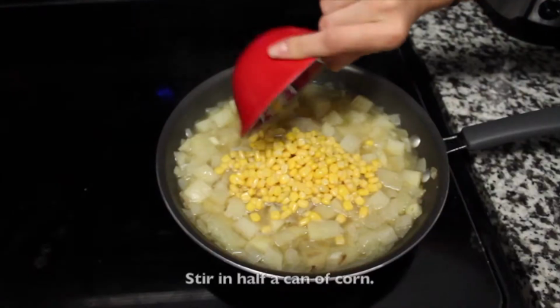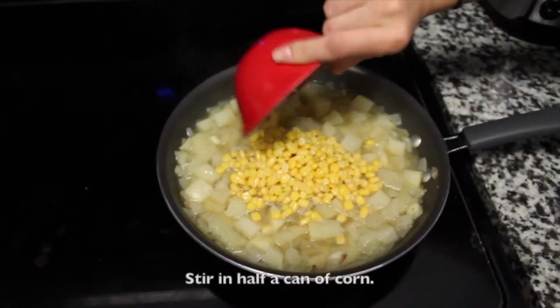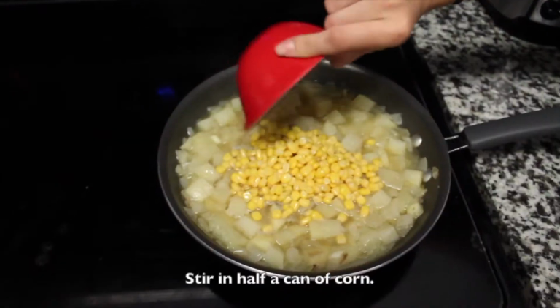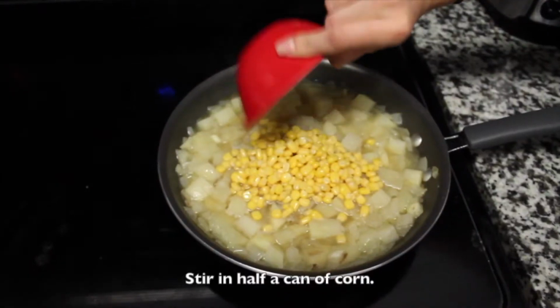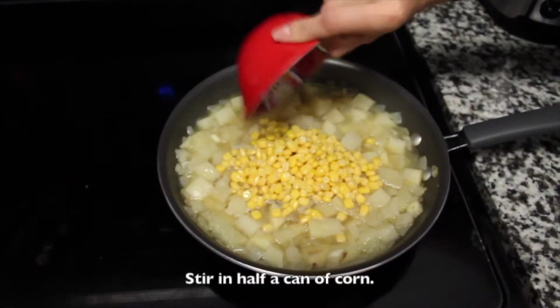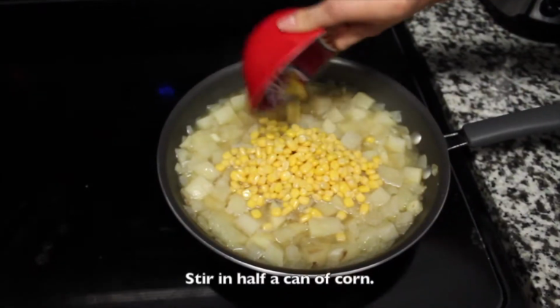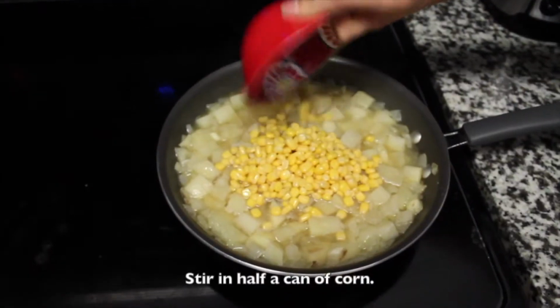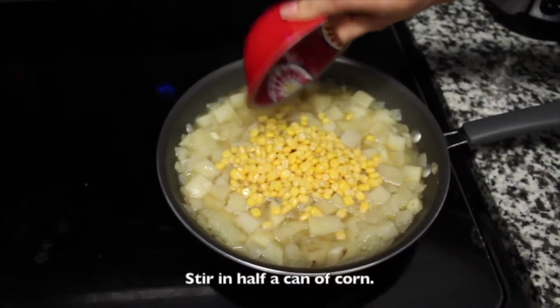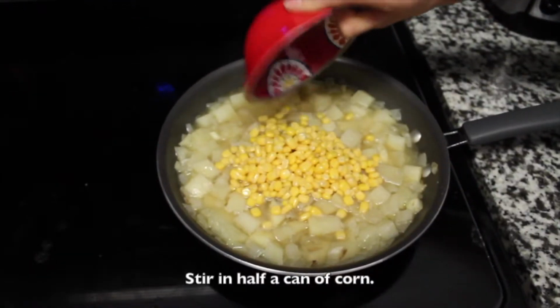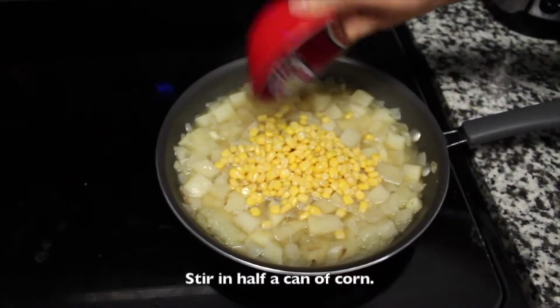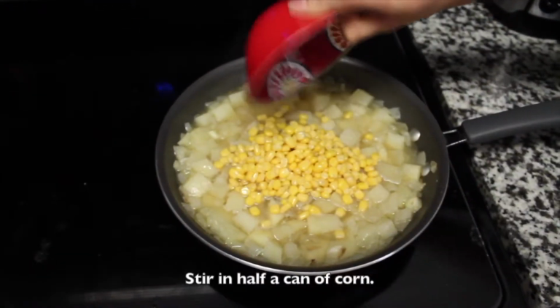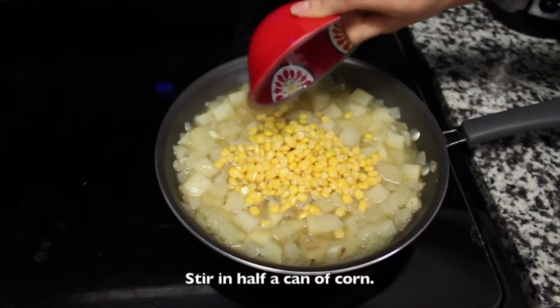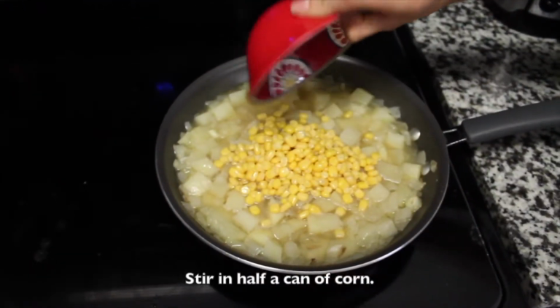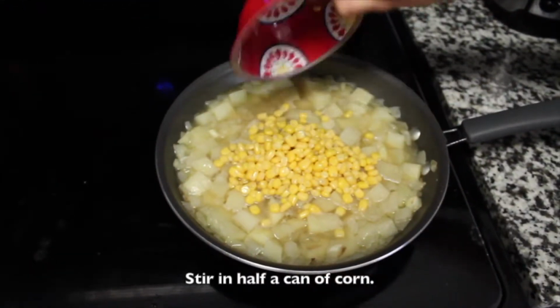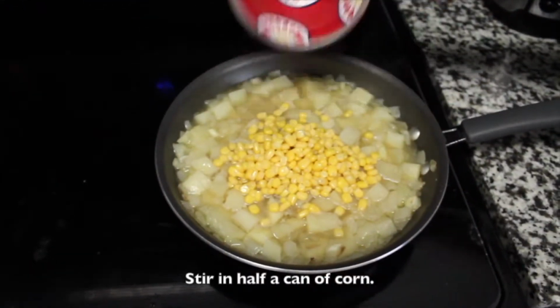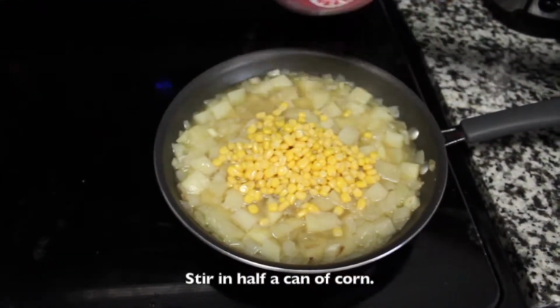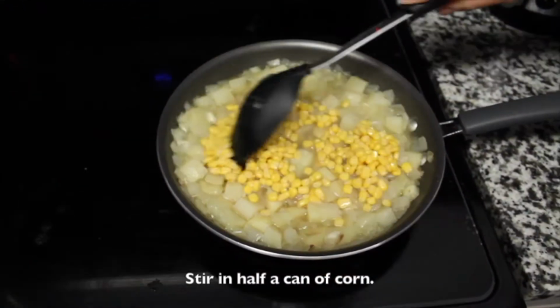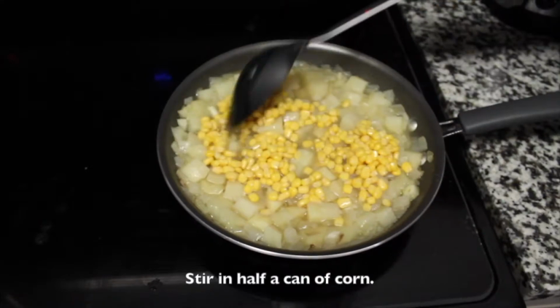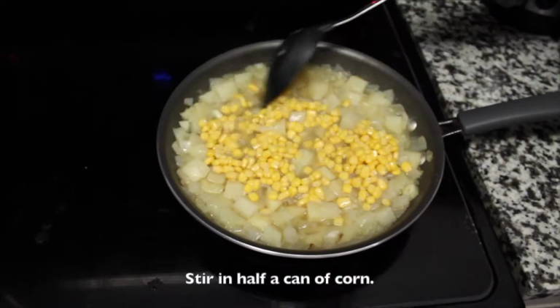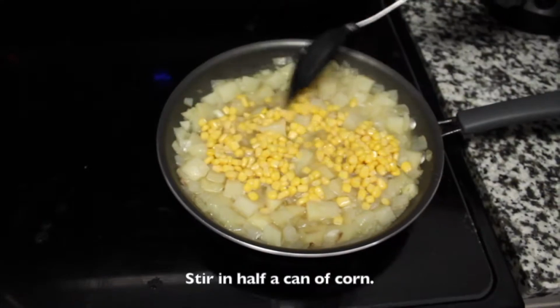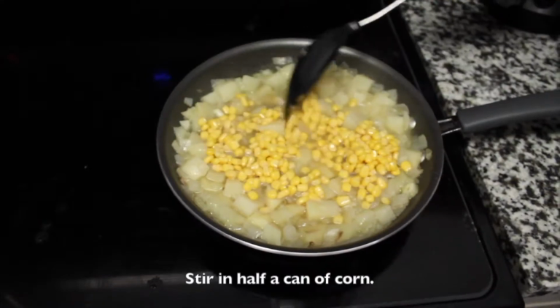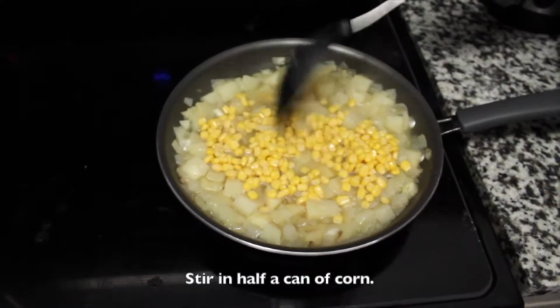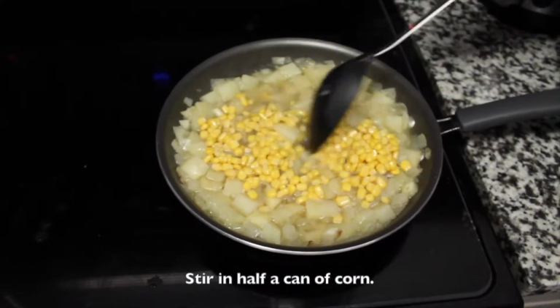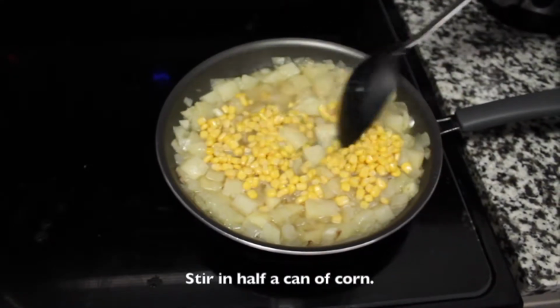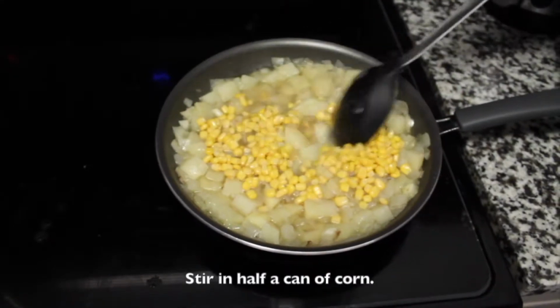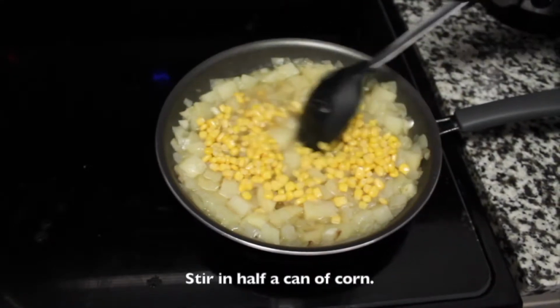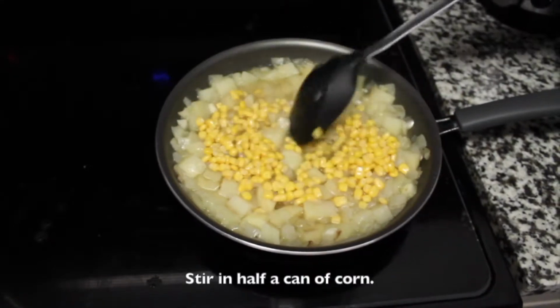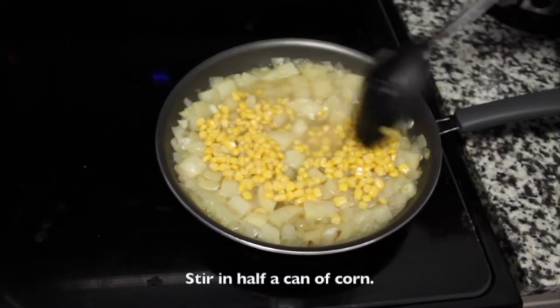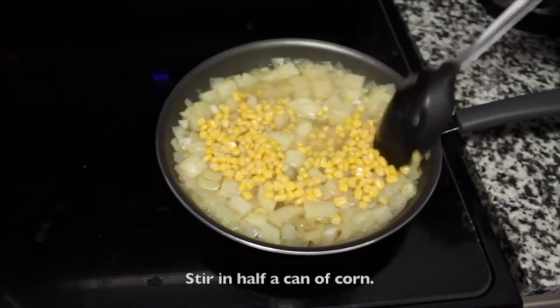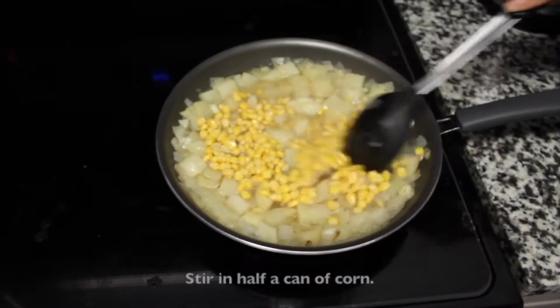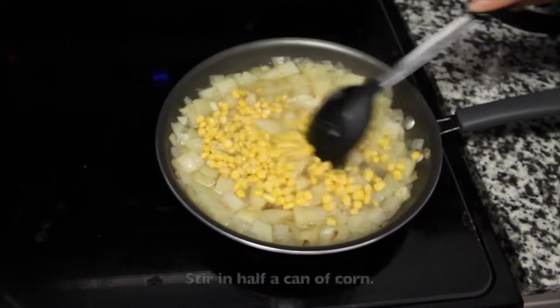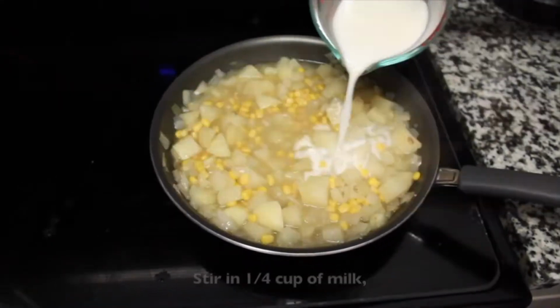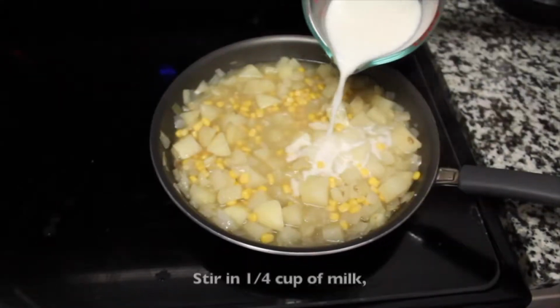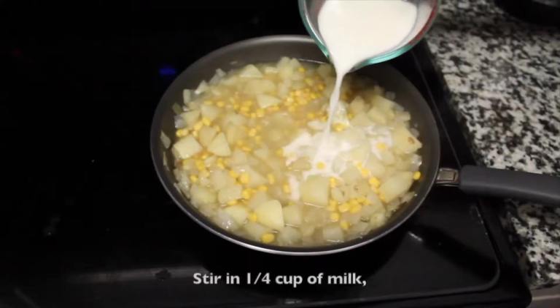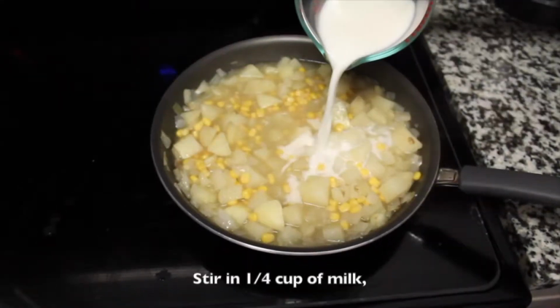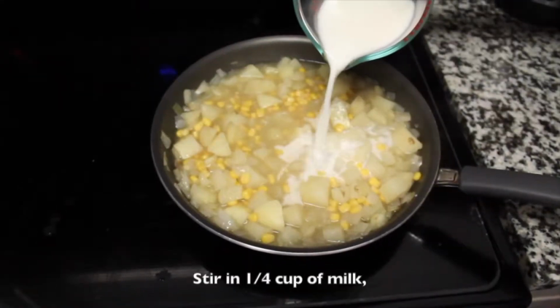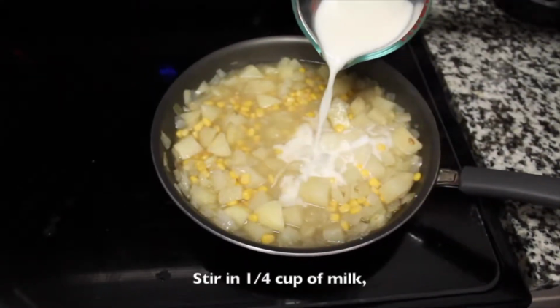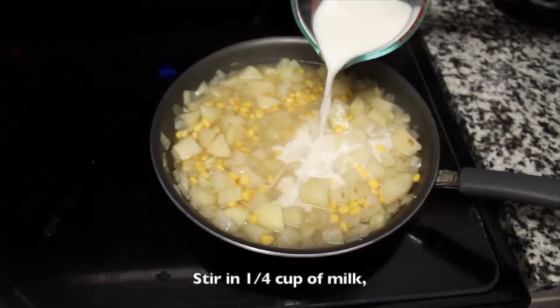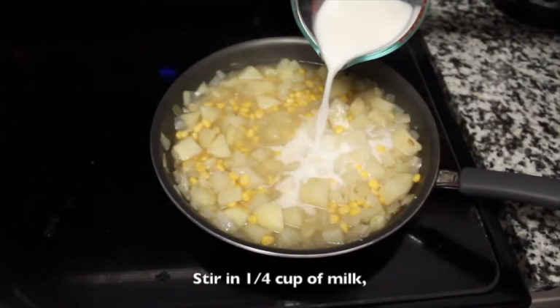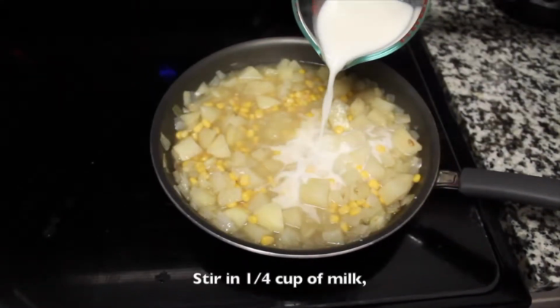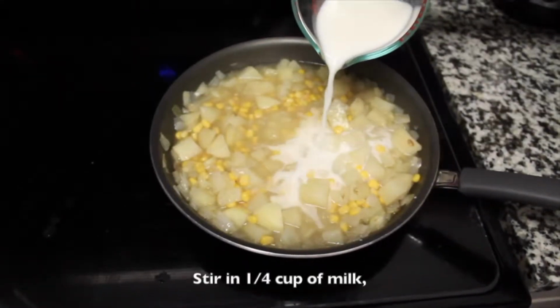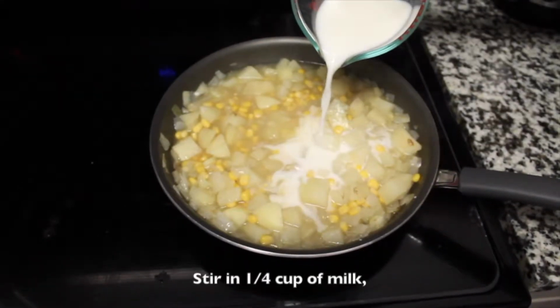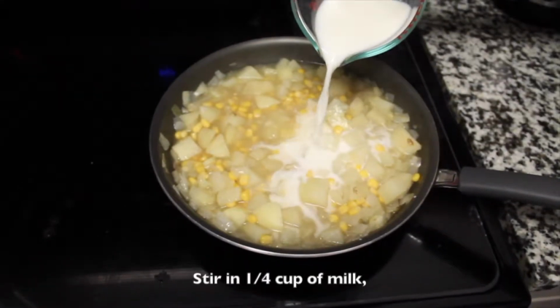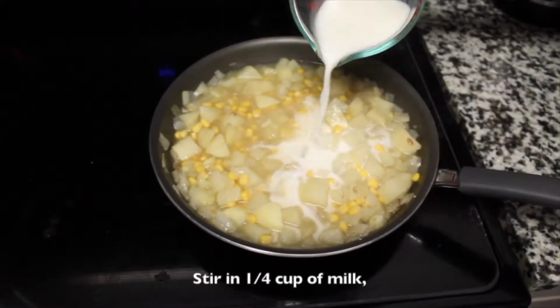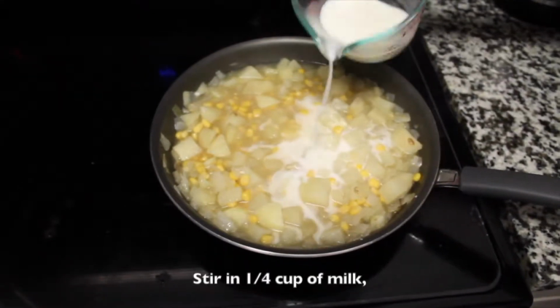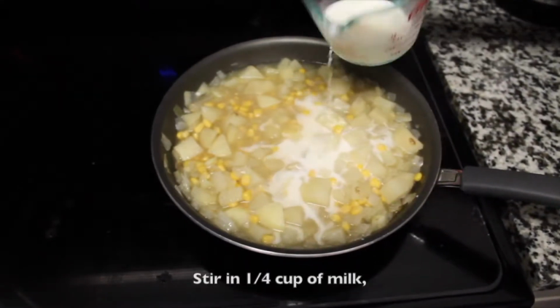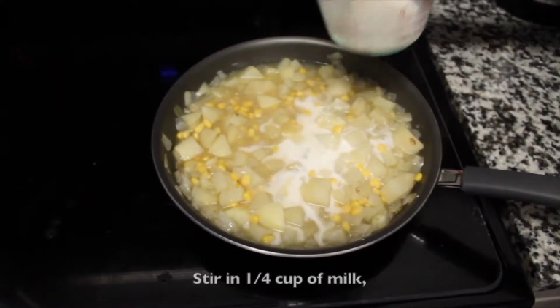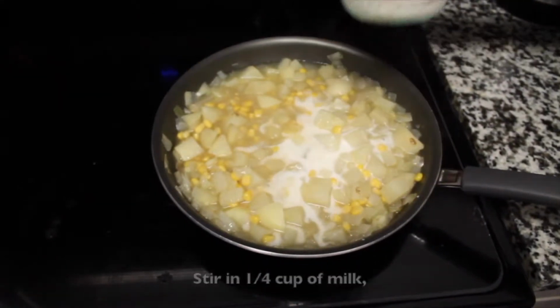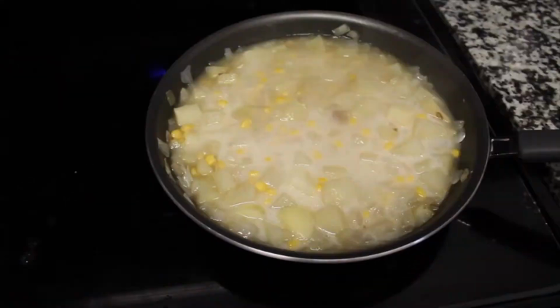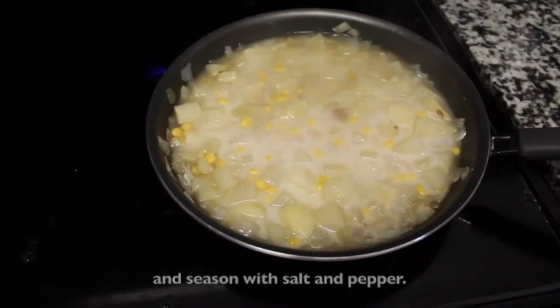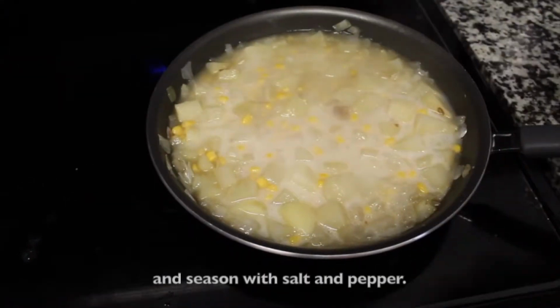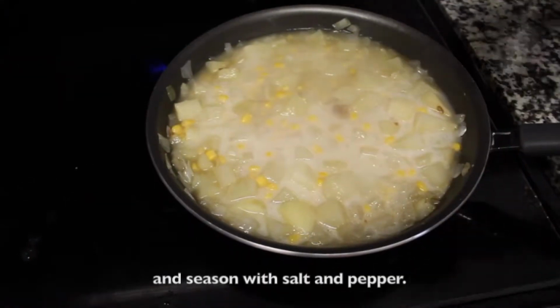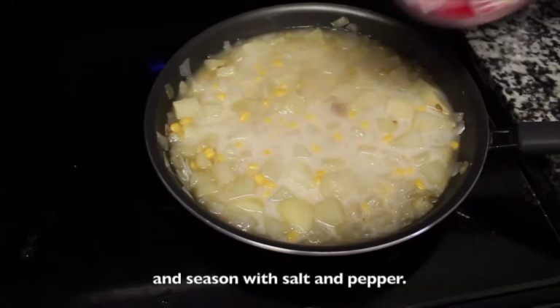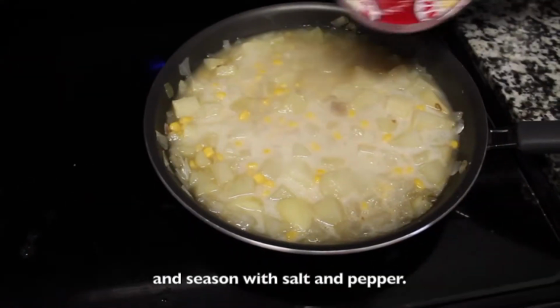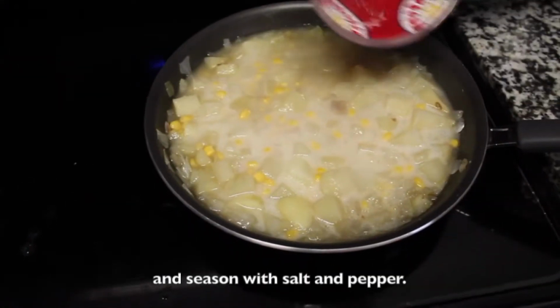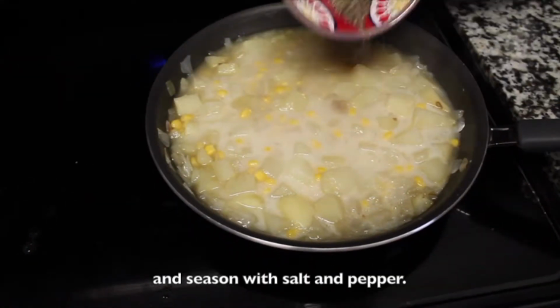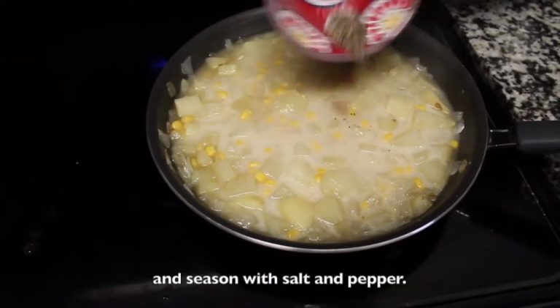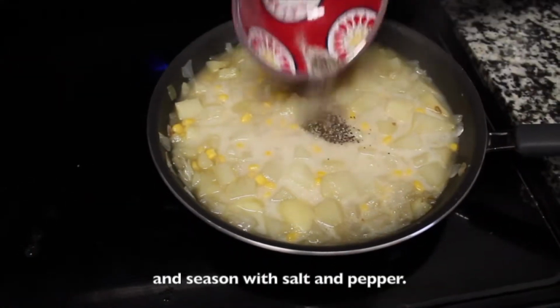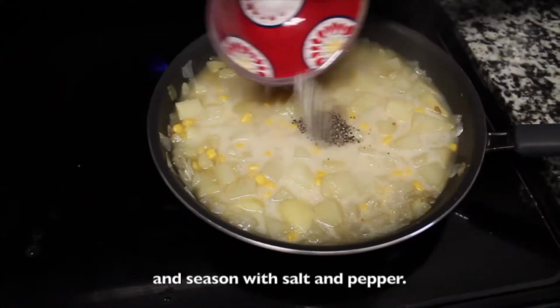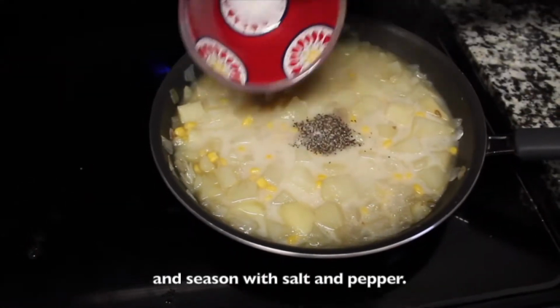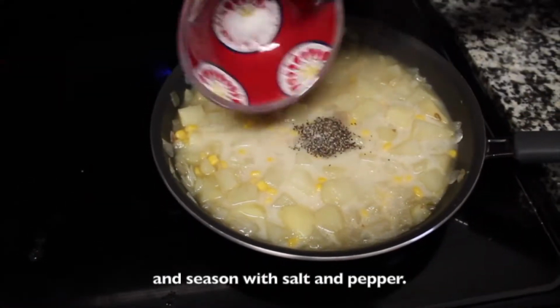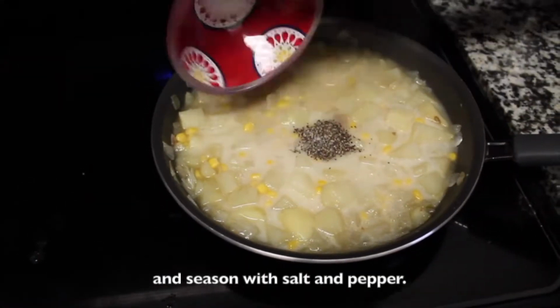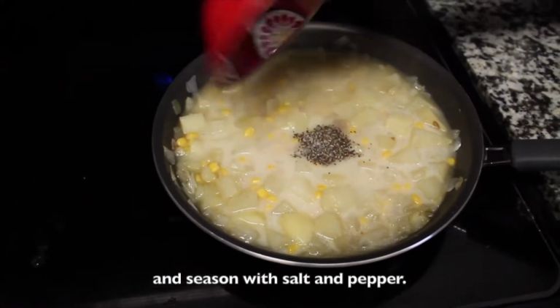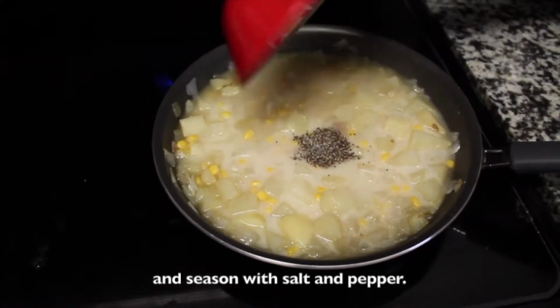Stir in half a can of corn. Then stir in a quarter cup of milk and season with salt and pepper.